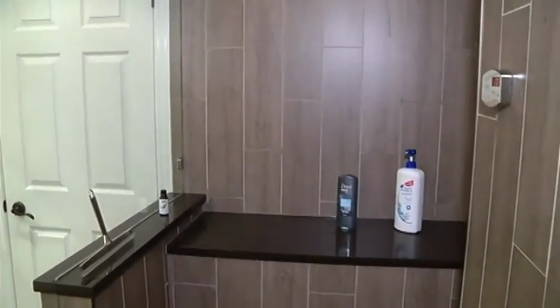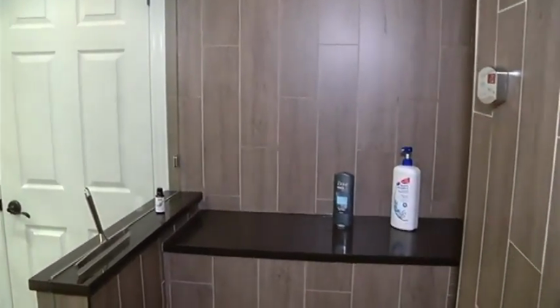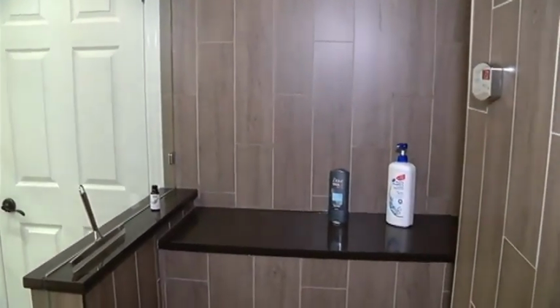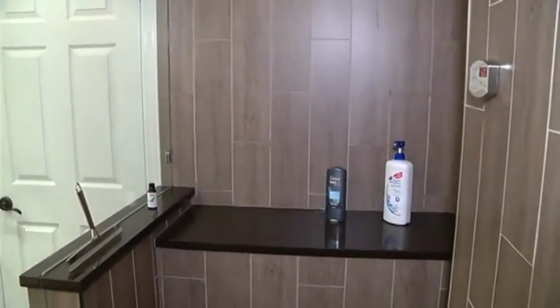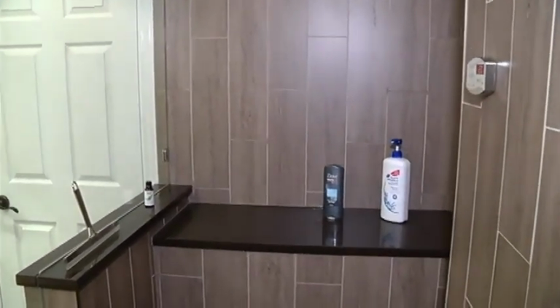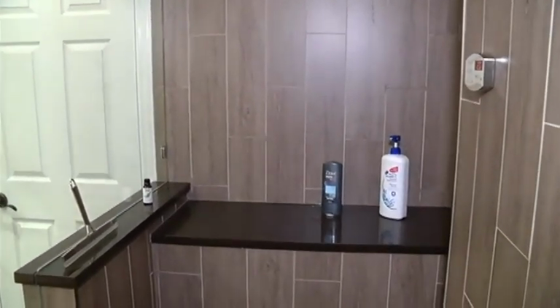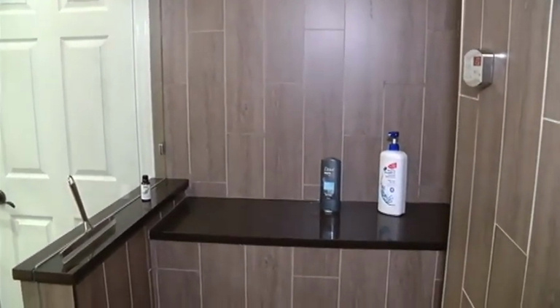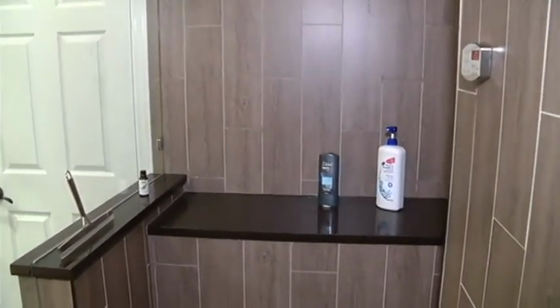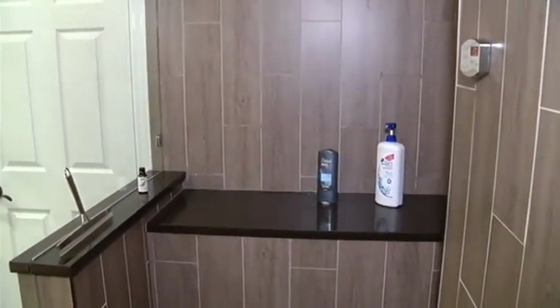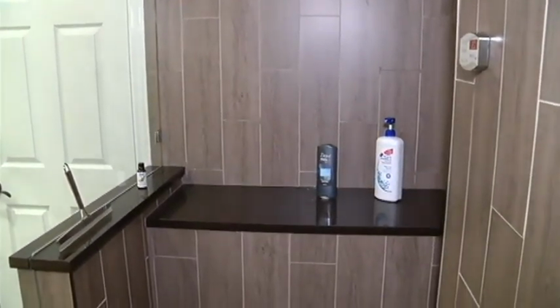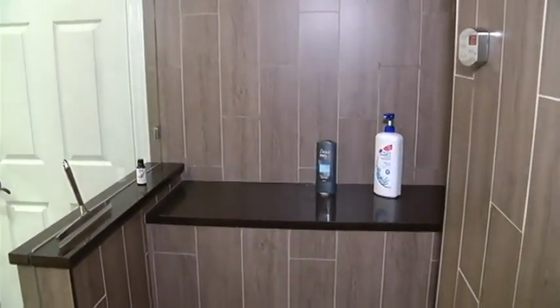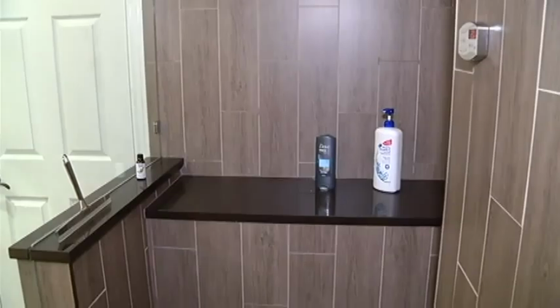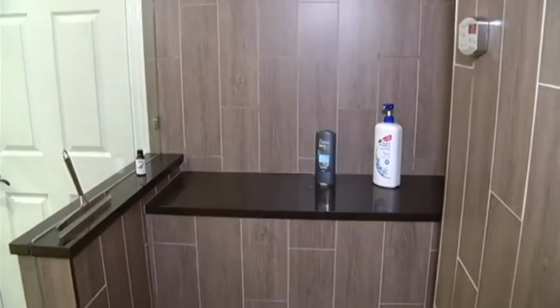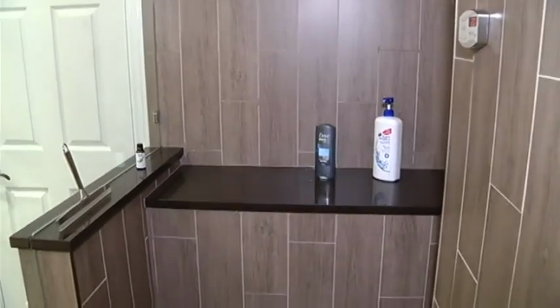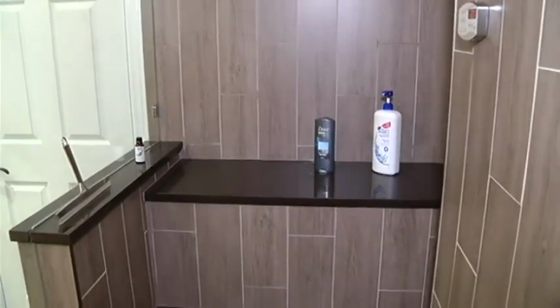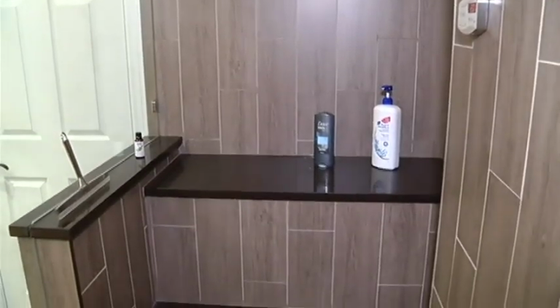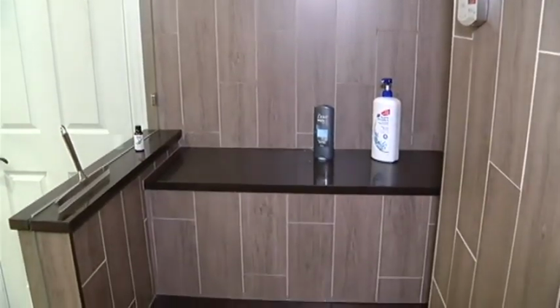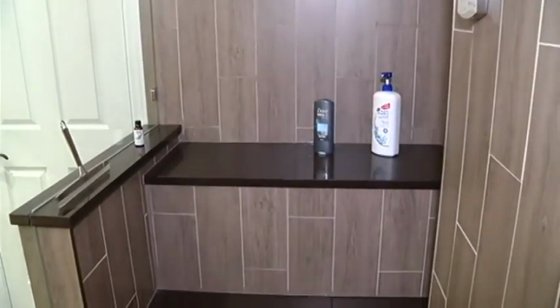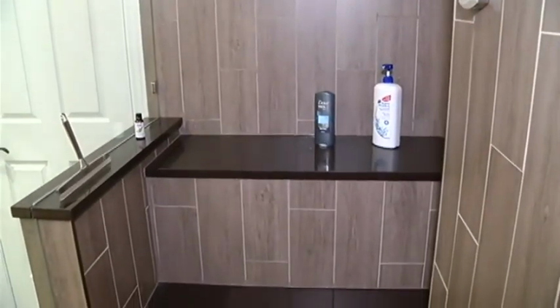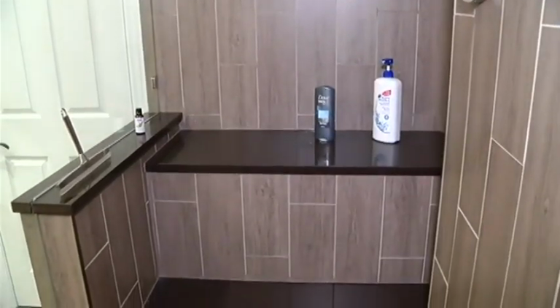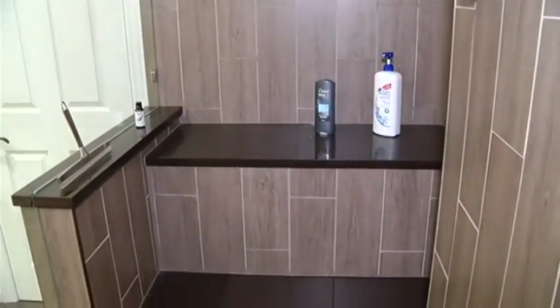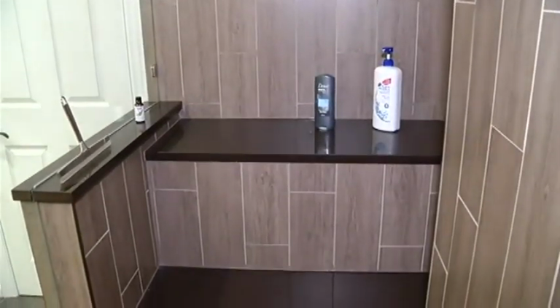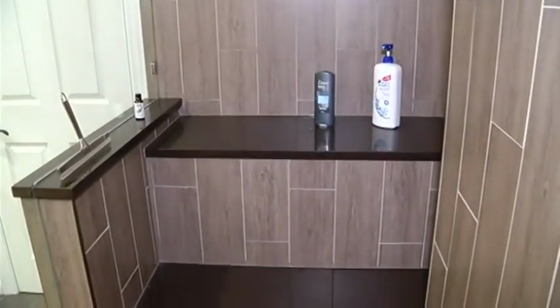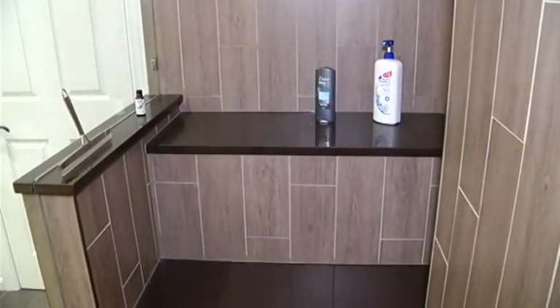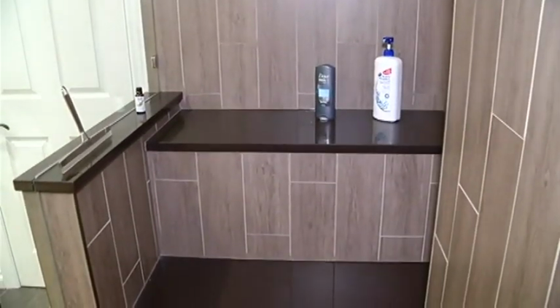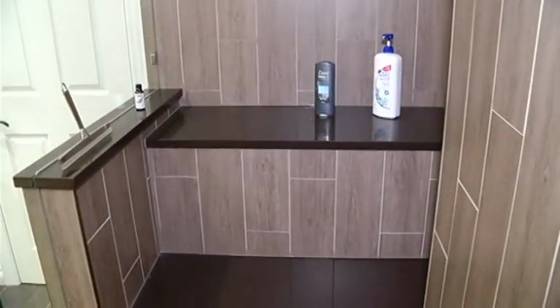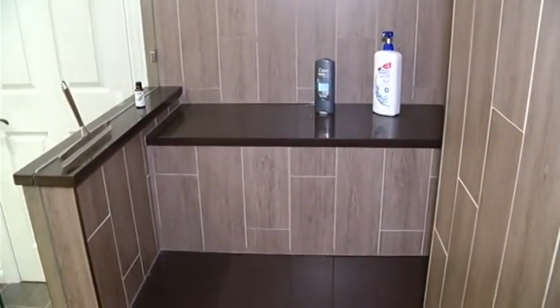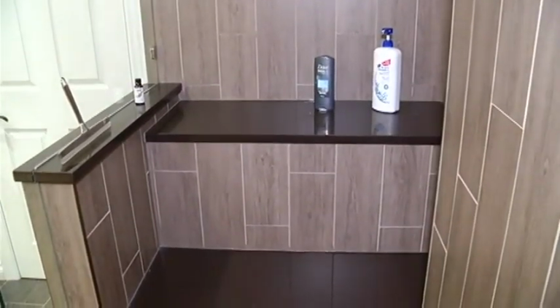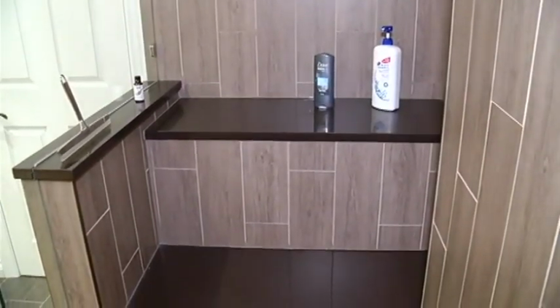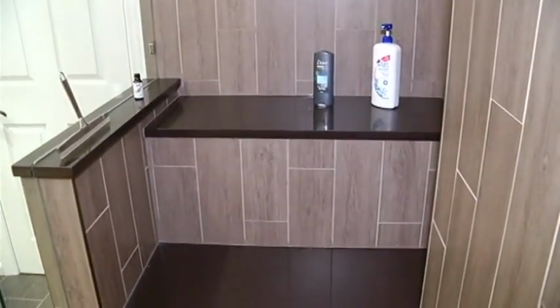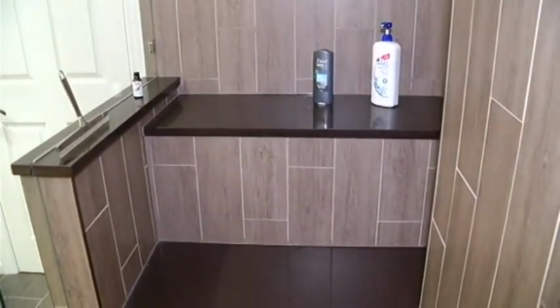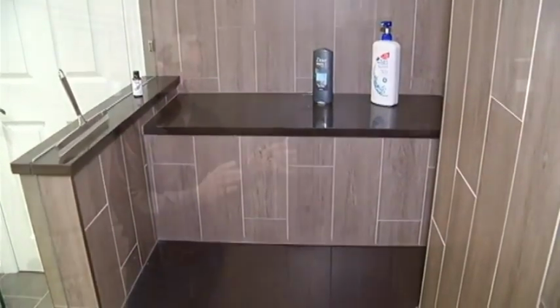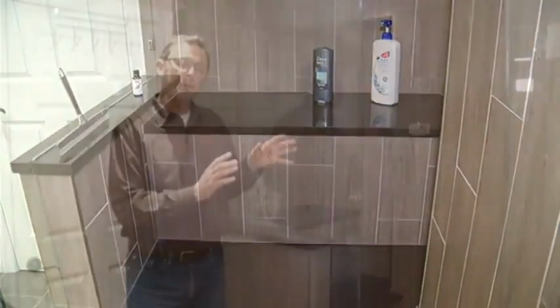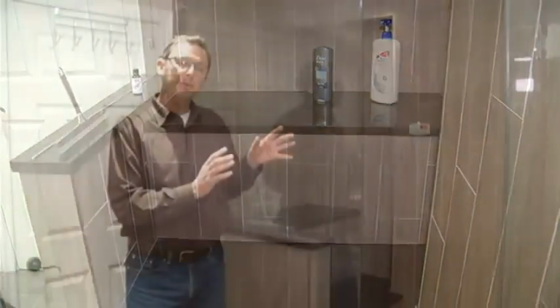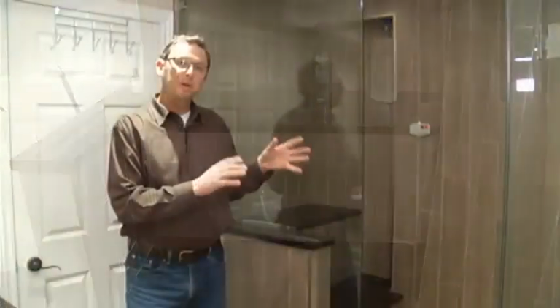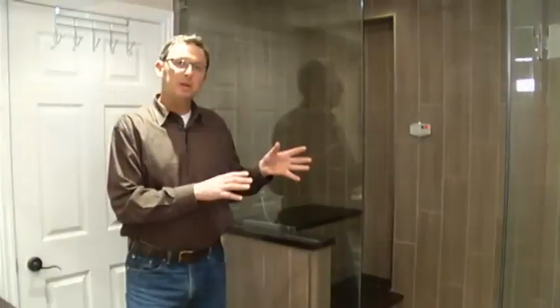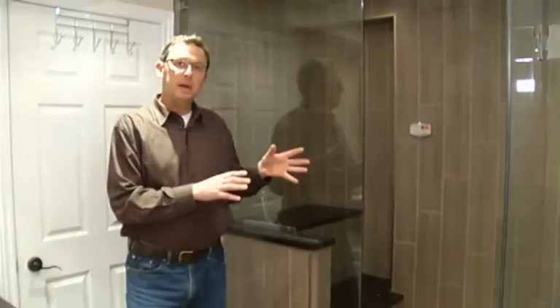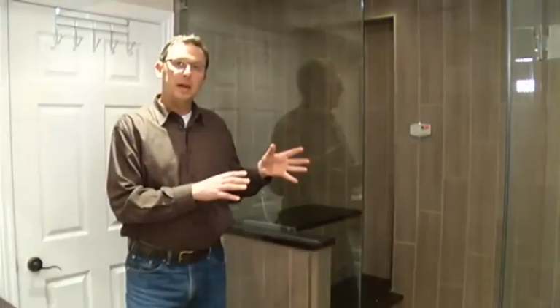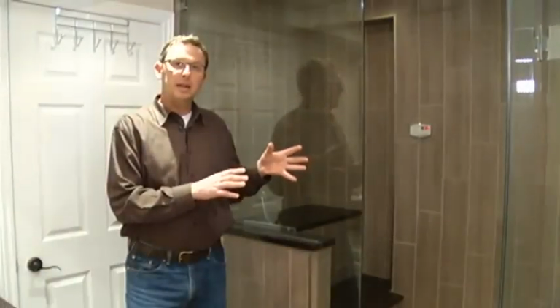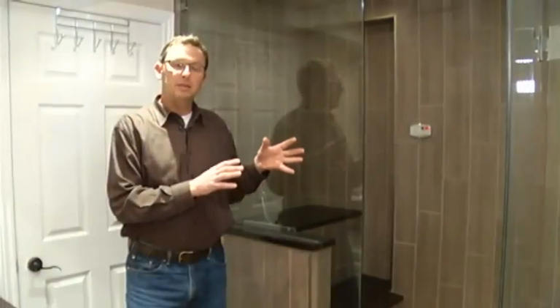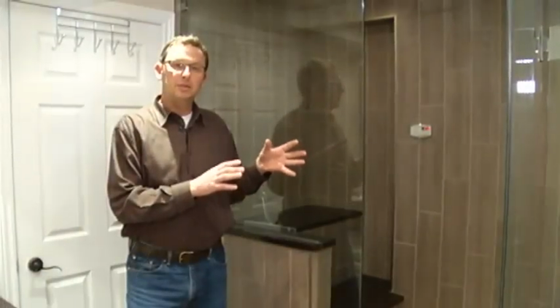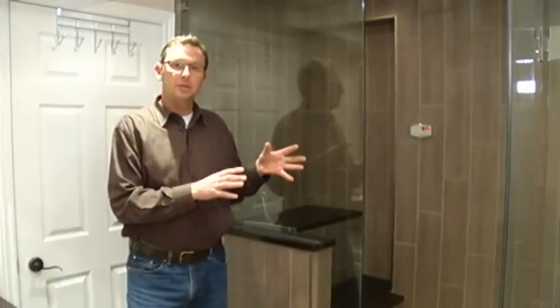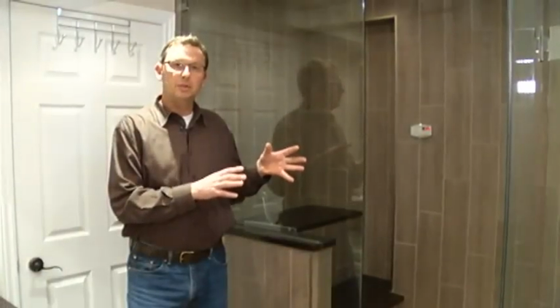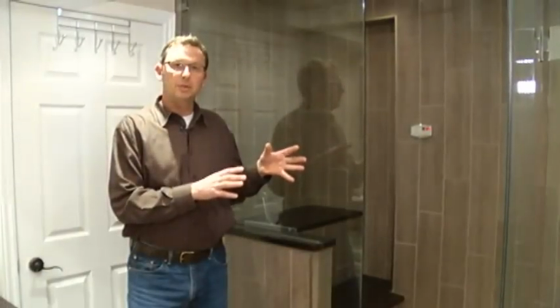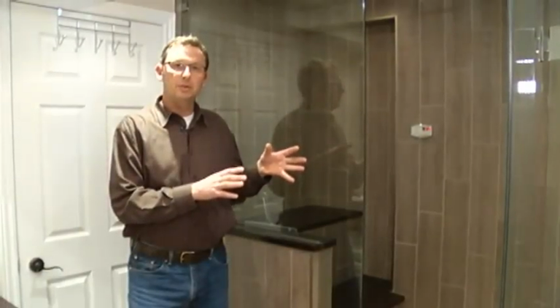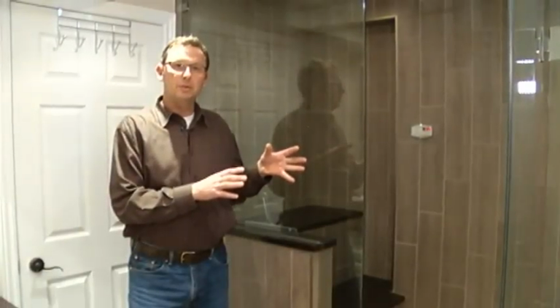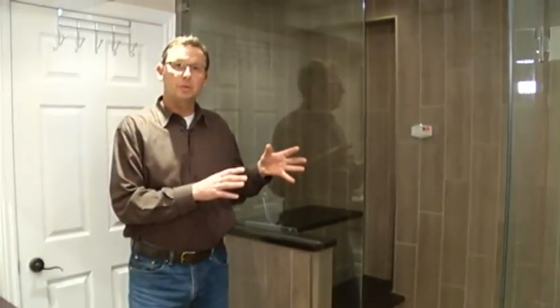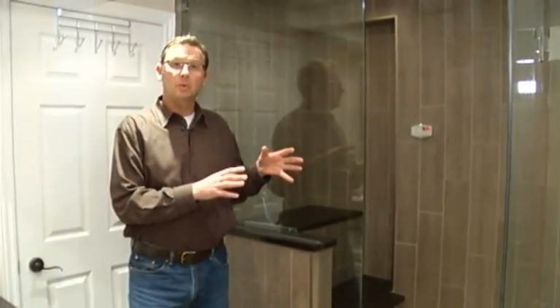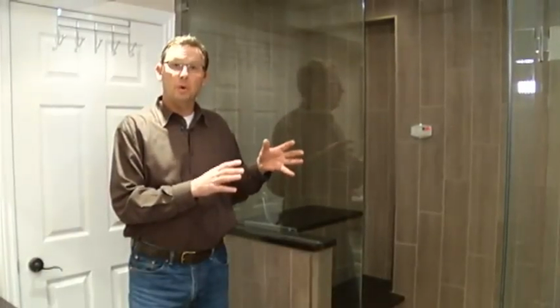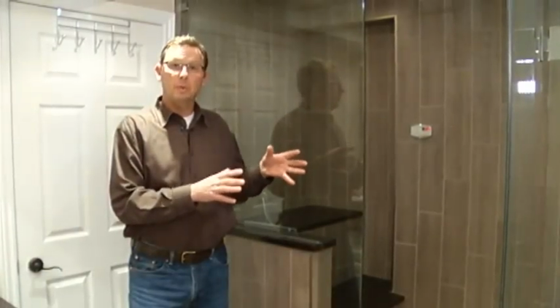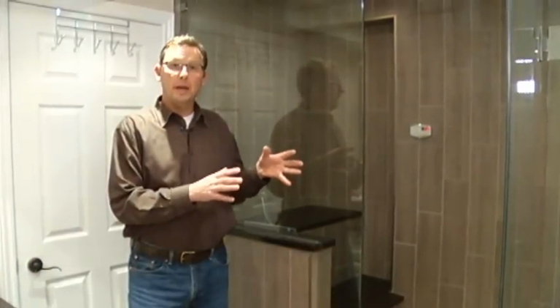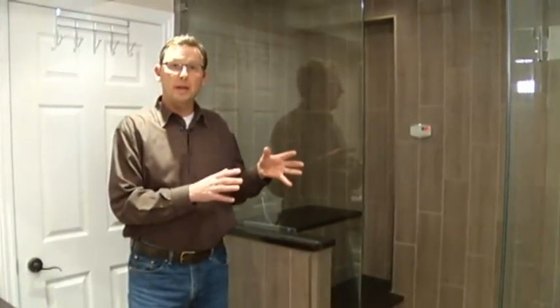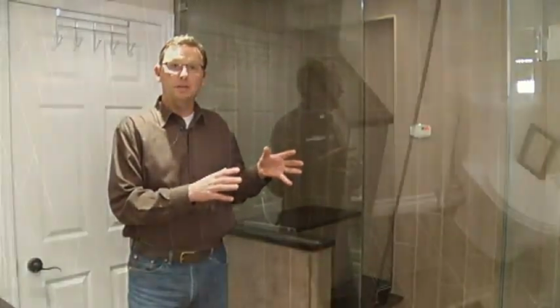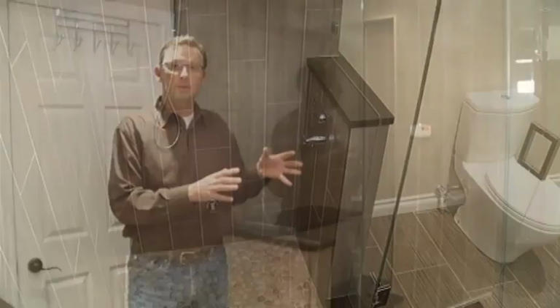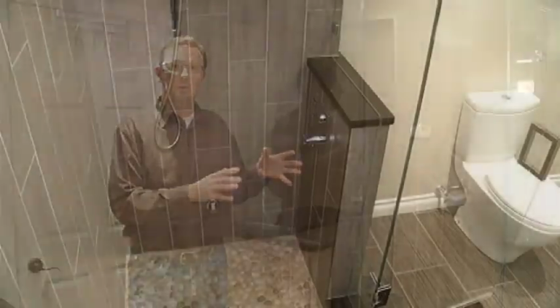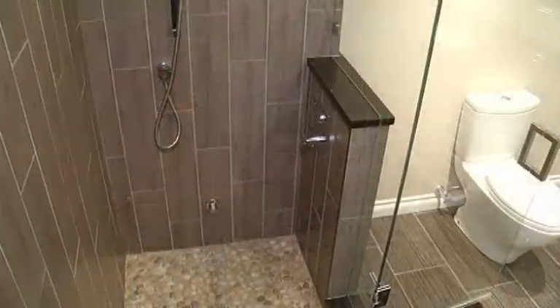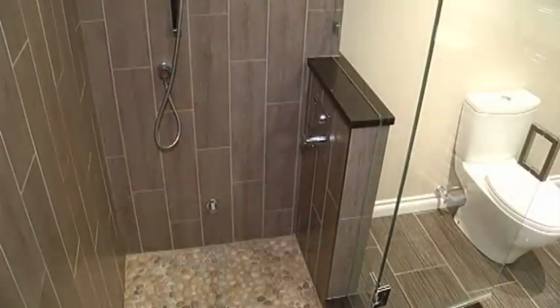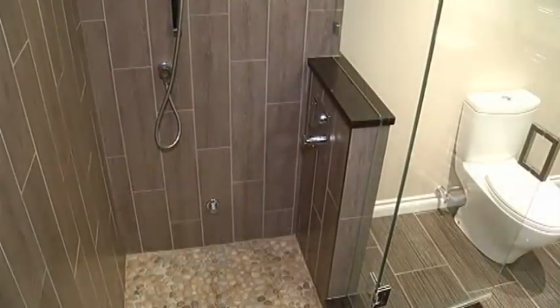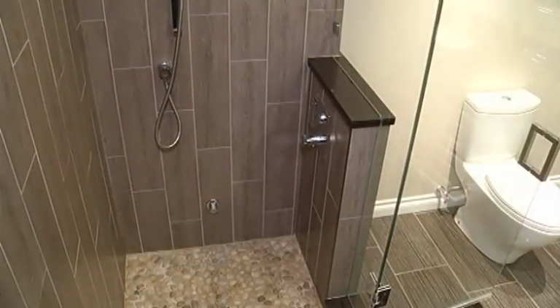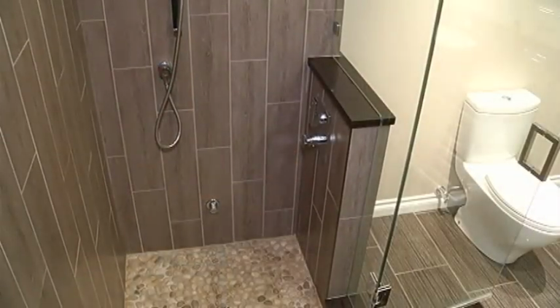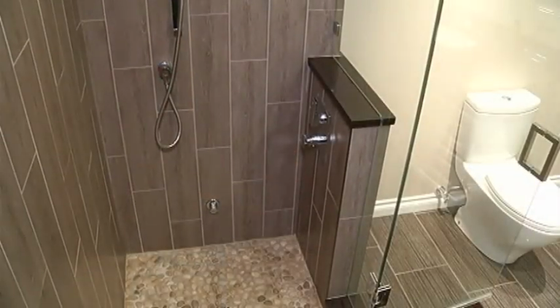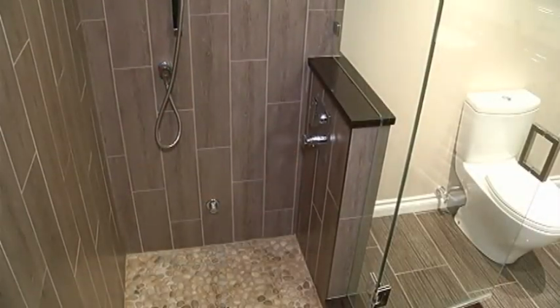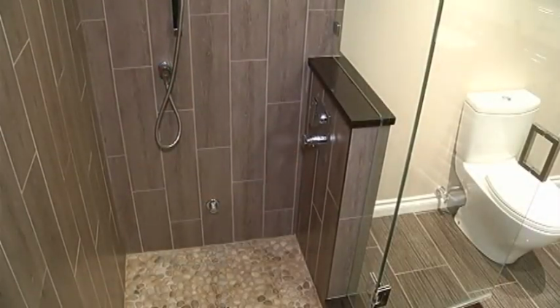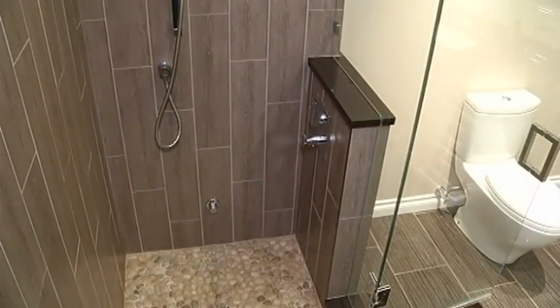So now it's finished — the glass is in, the steam shower is working perfectly. We thought we'd bring you back here and show you what we had to do in order to make this happen.